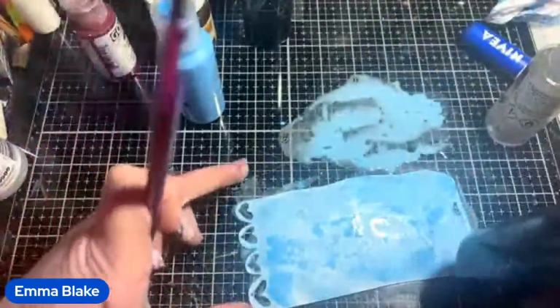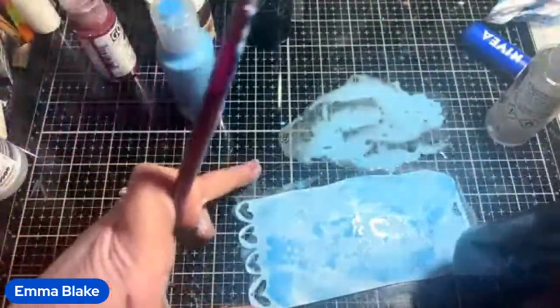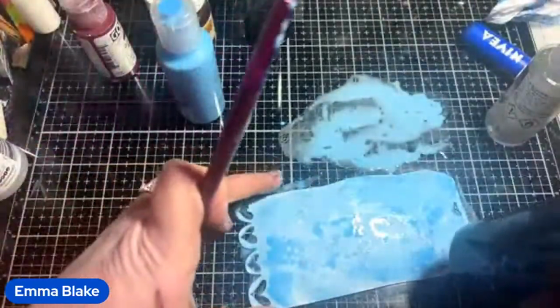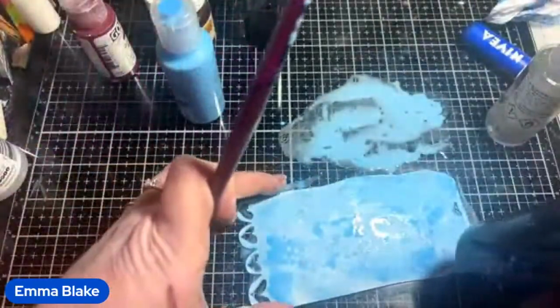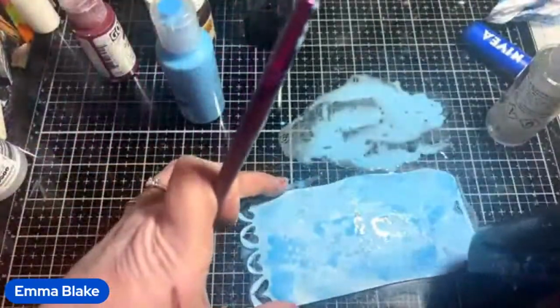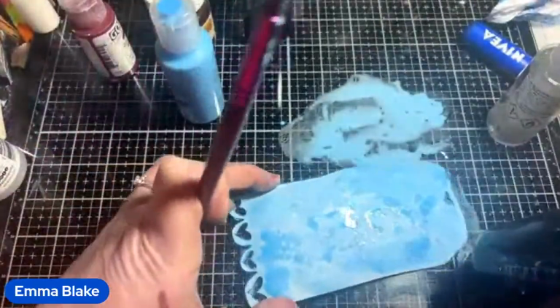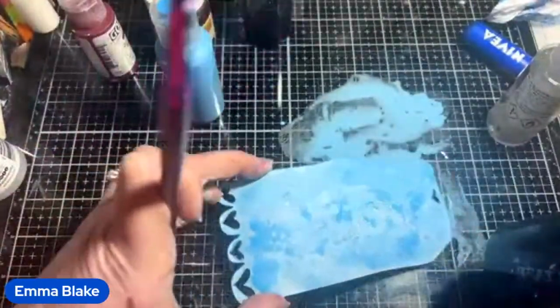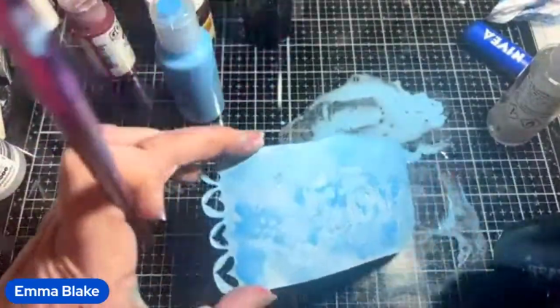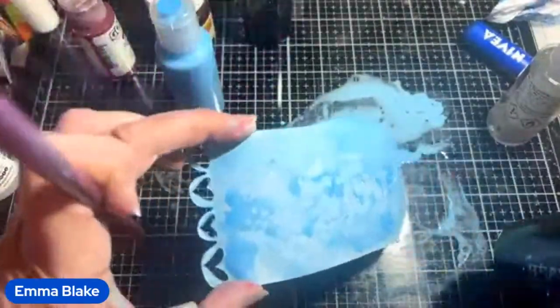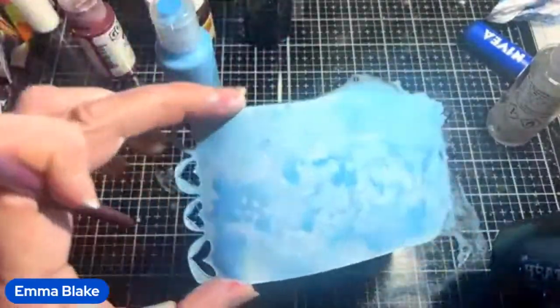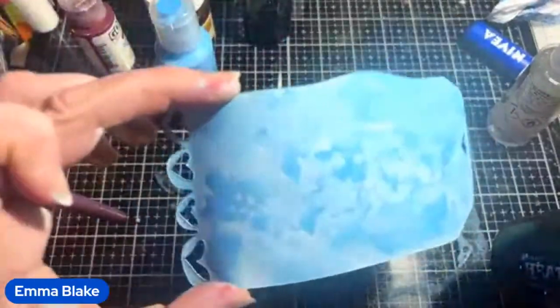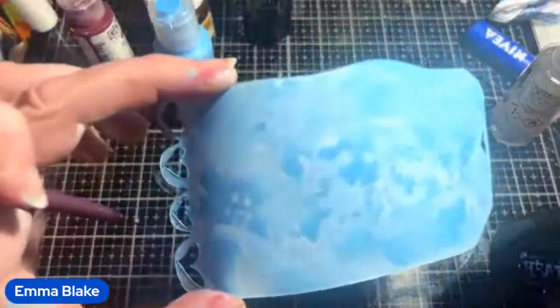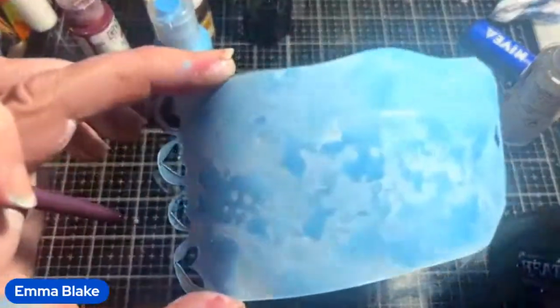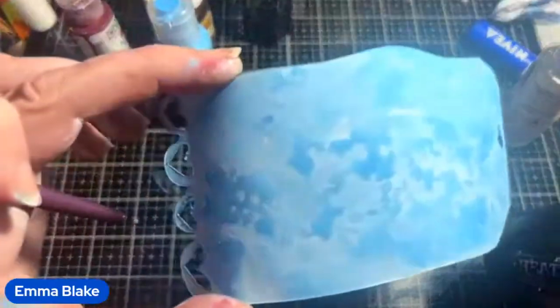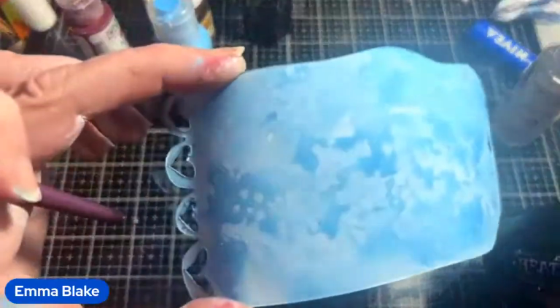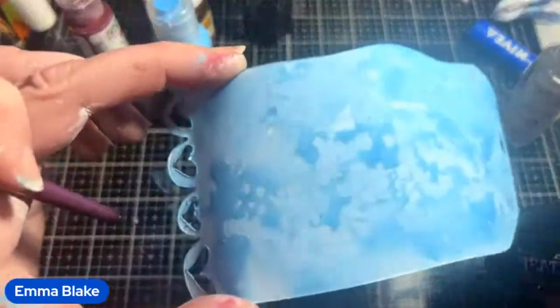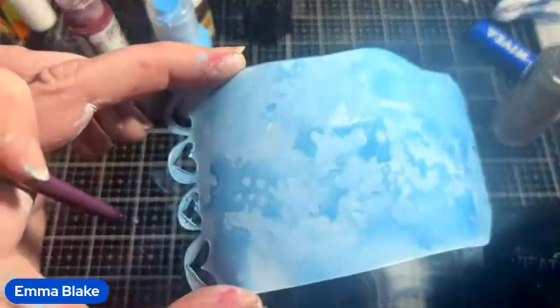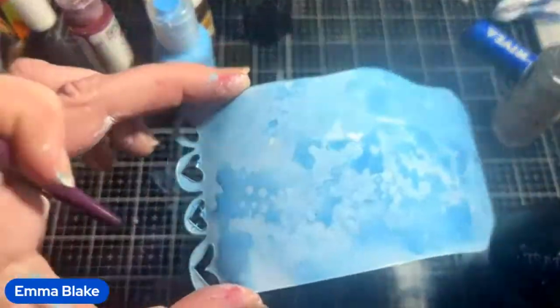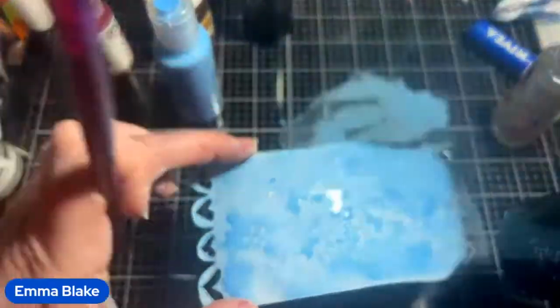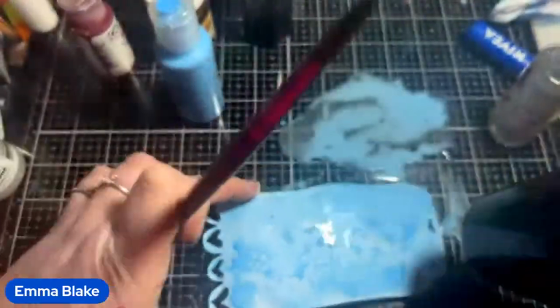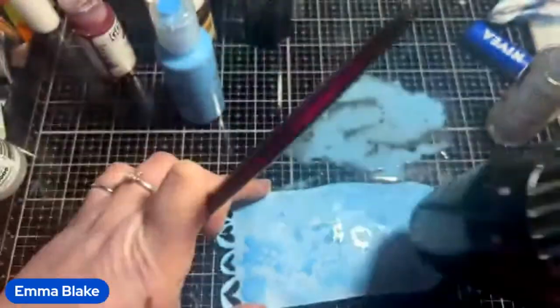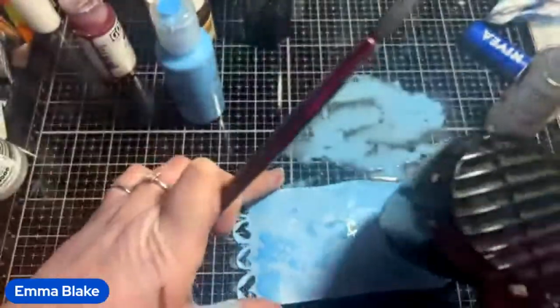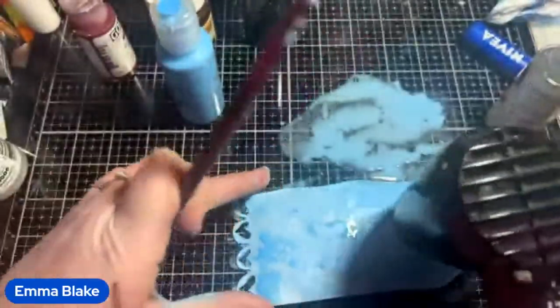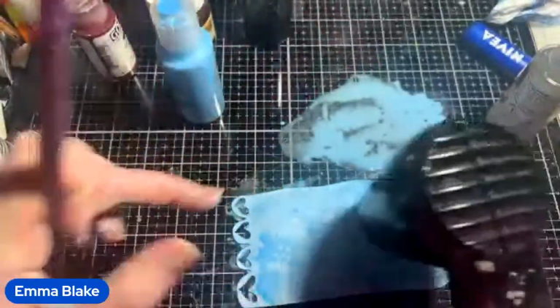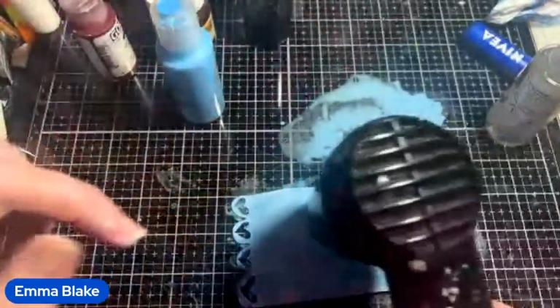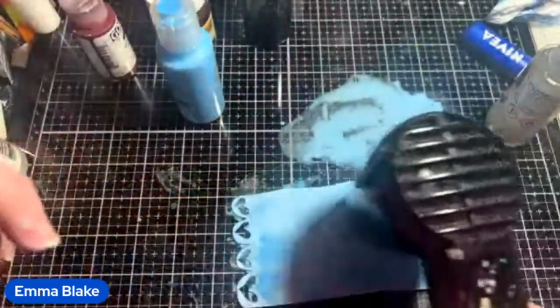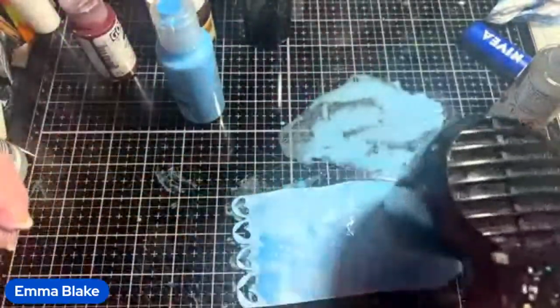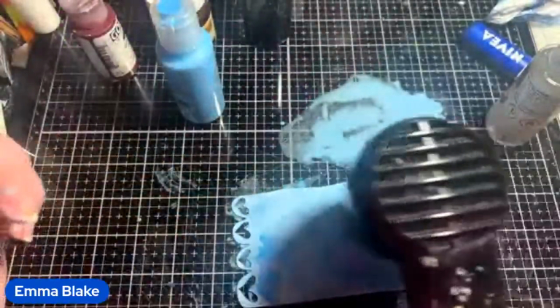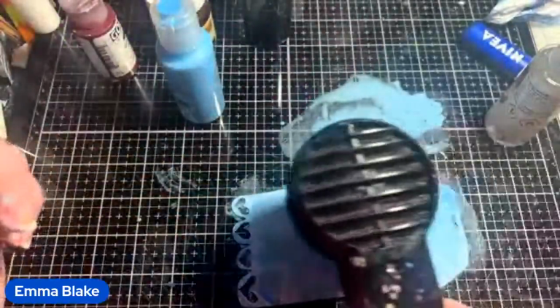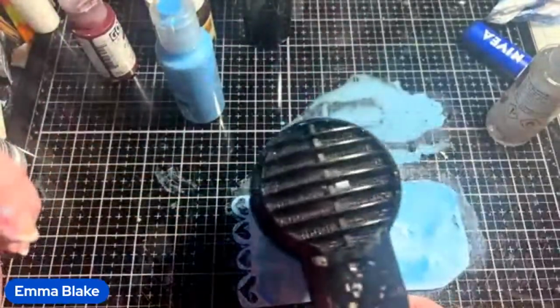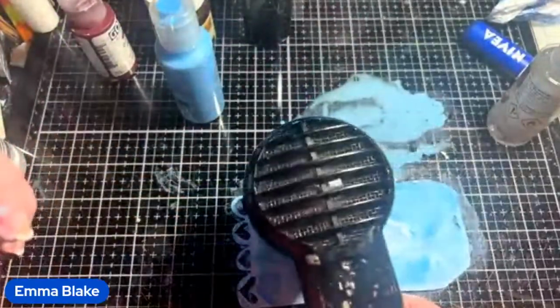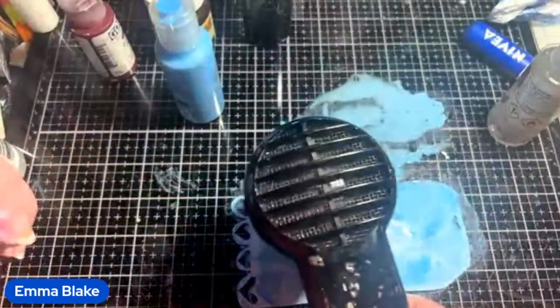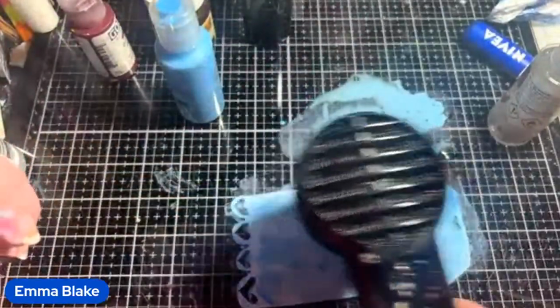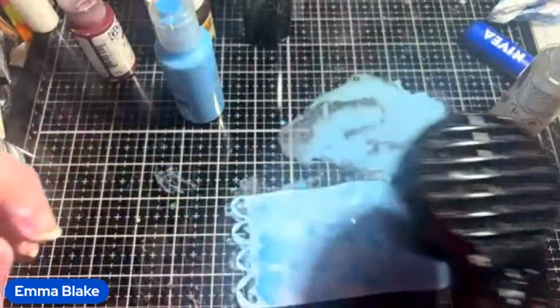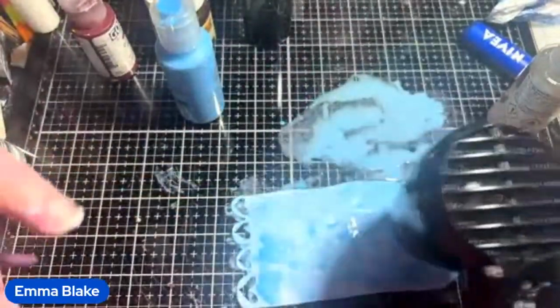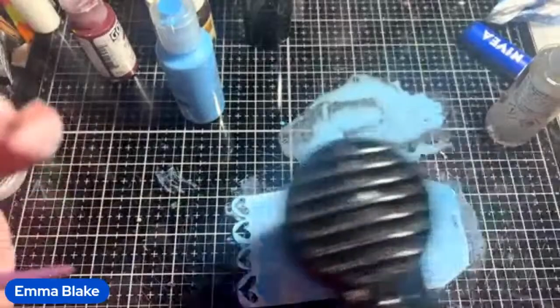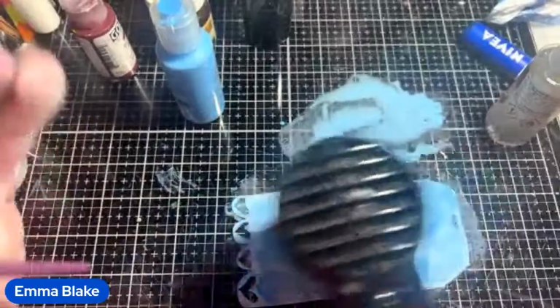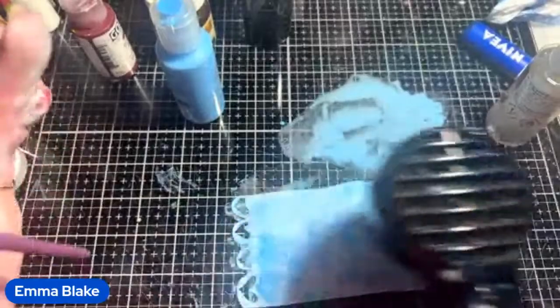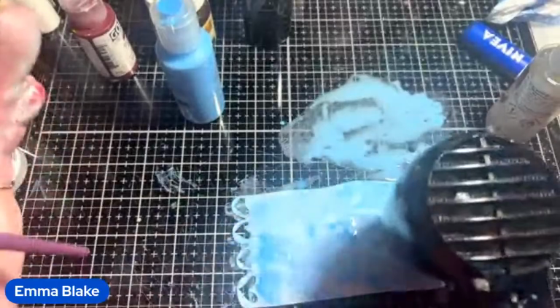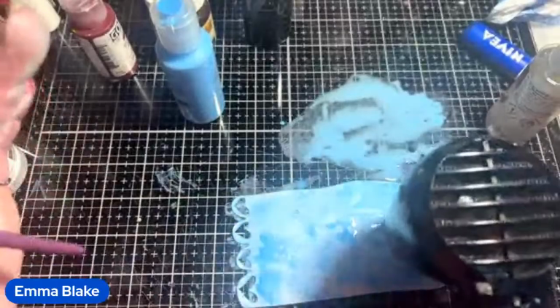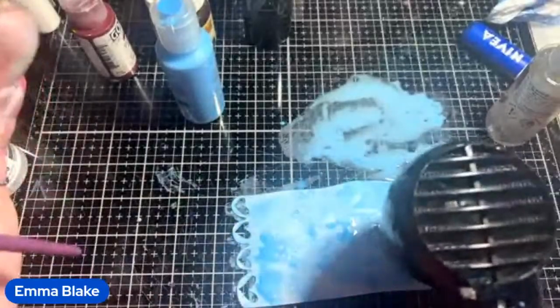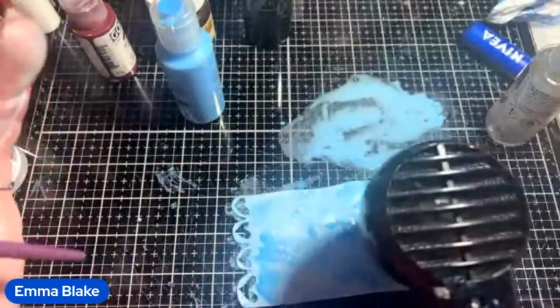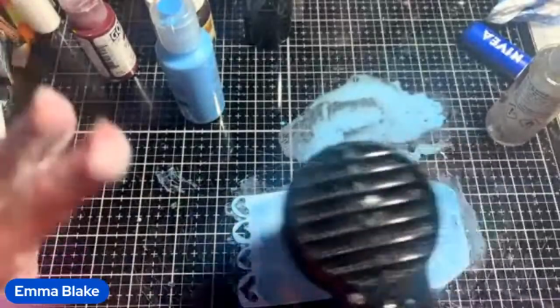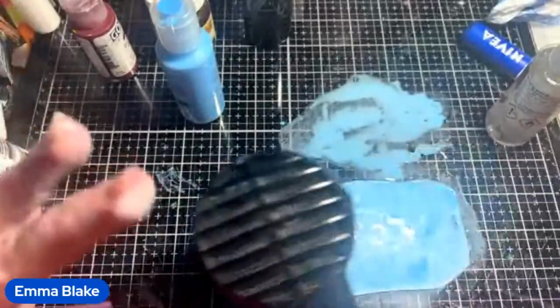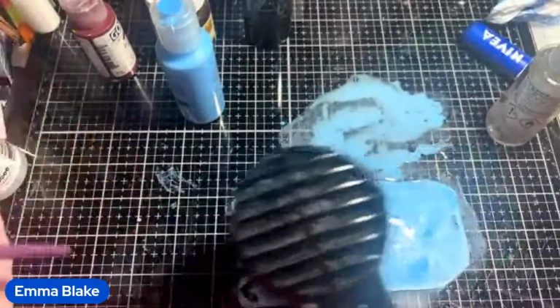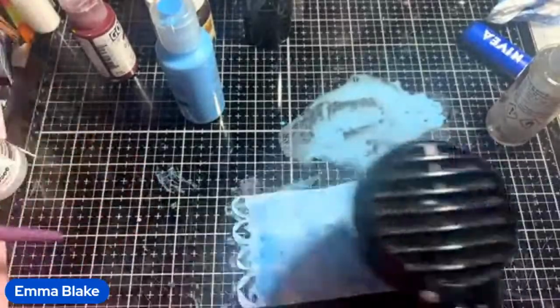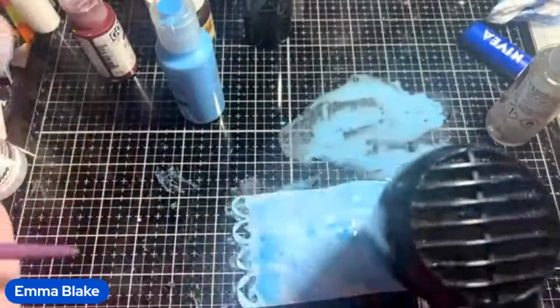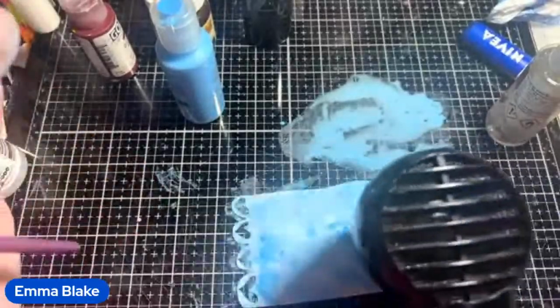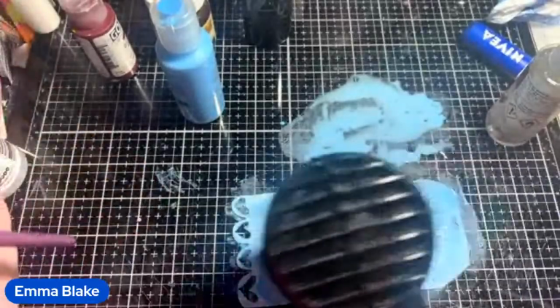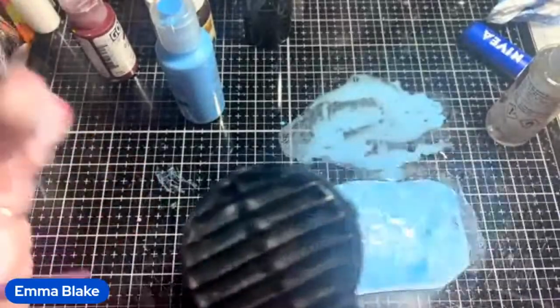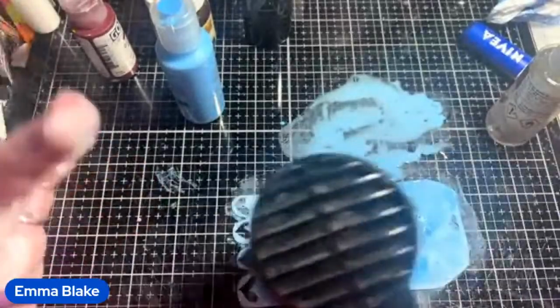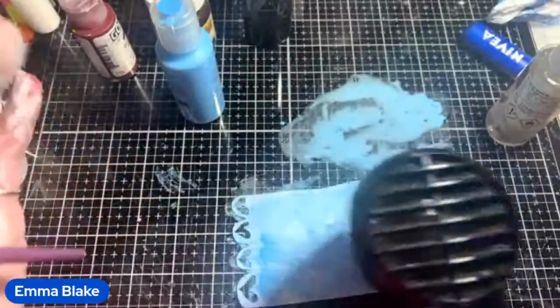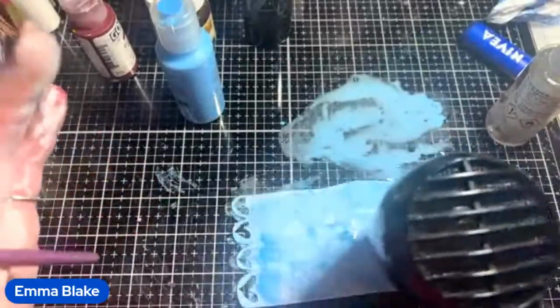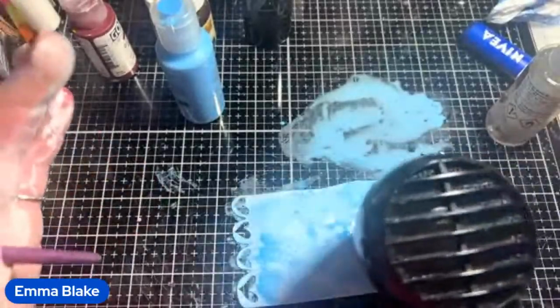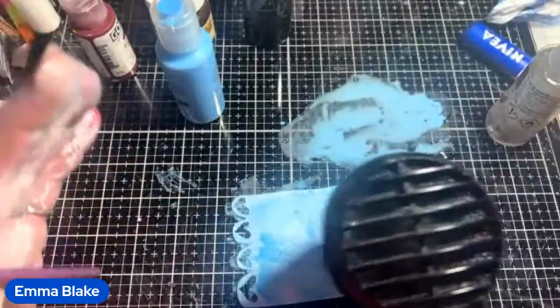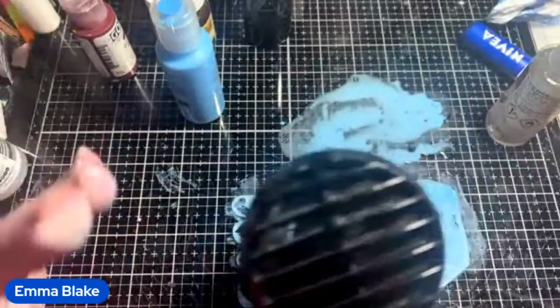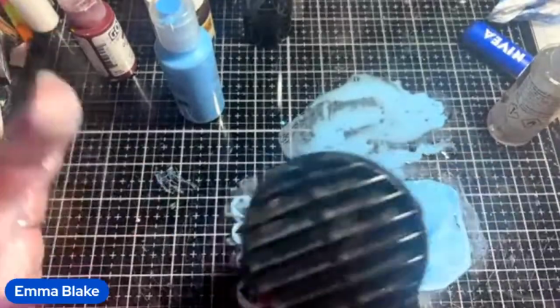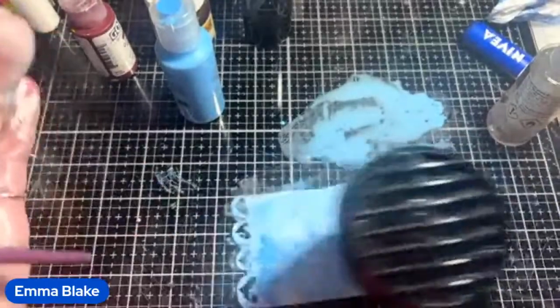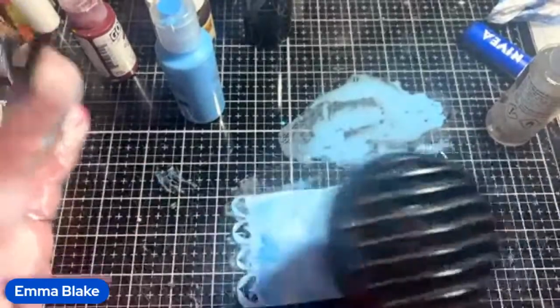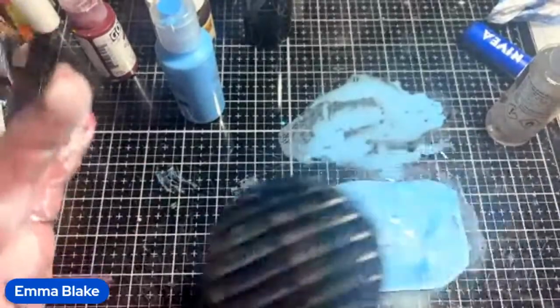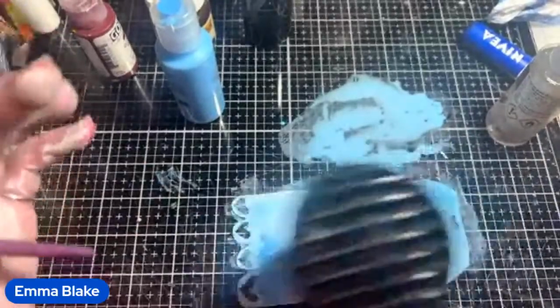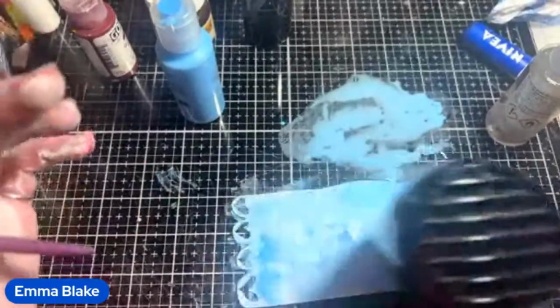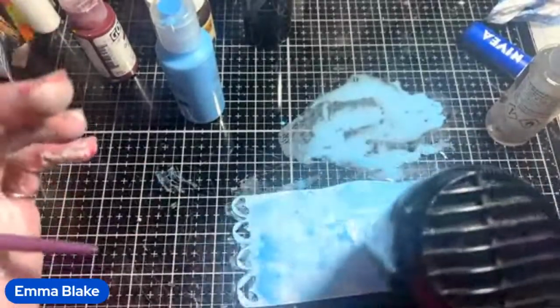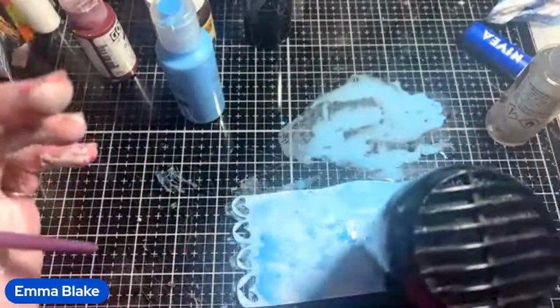Straight away you can see that's given a cool effect. But then you just dry it — you don't touch the alcohol or anything, you just dry it.